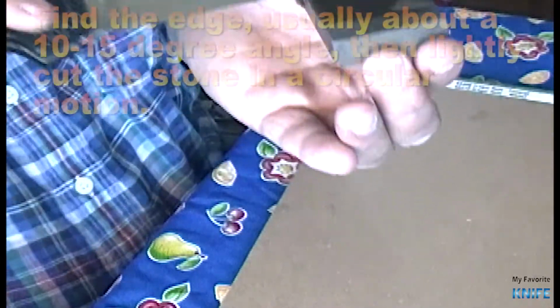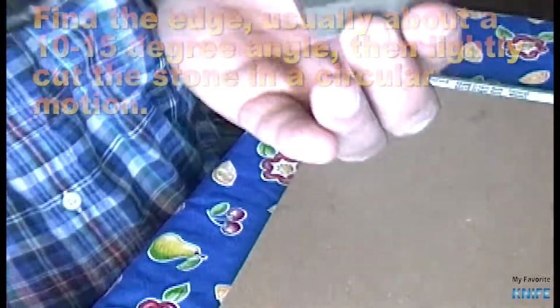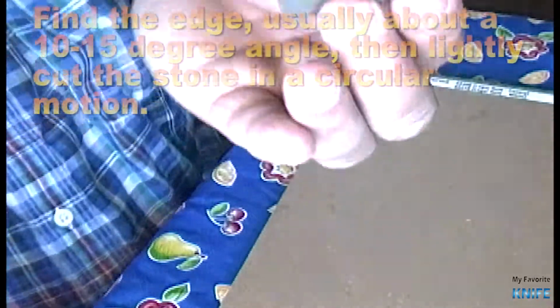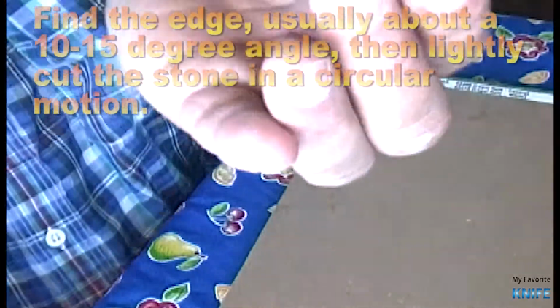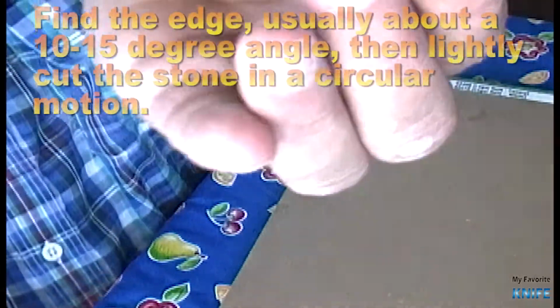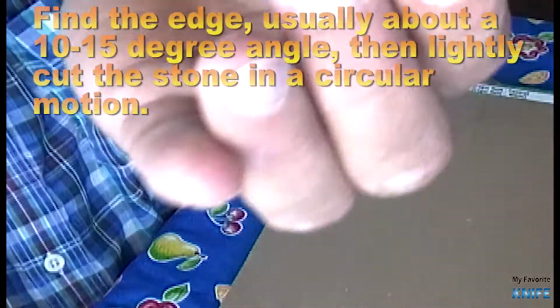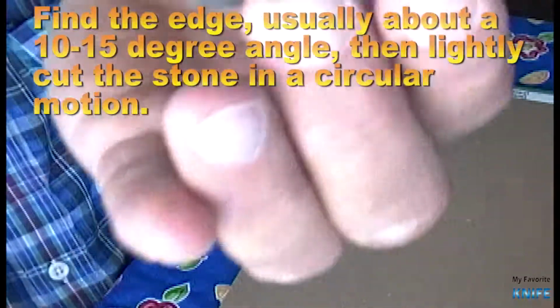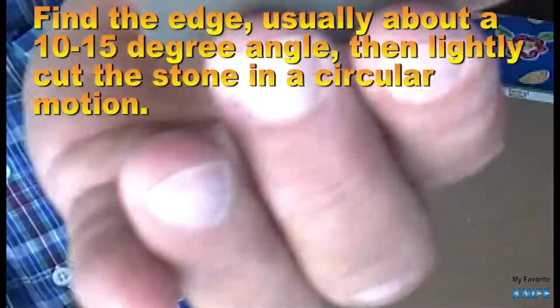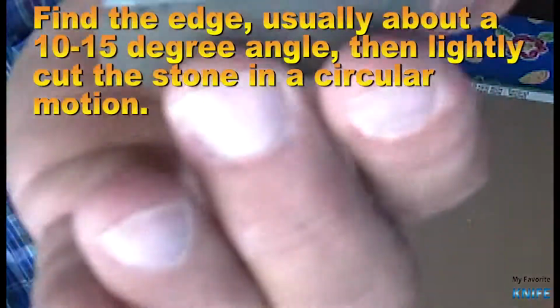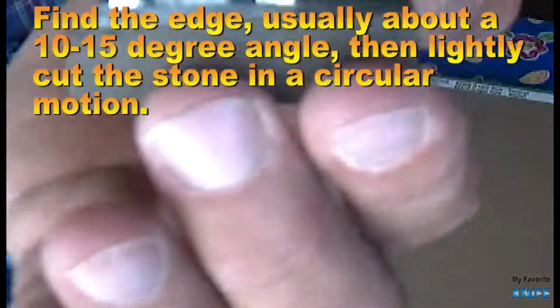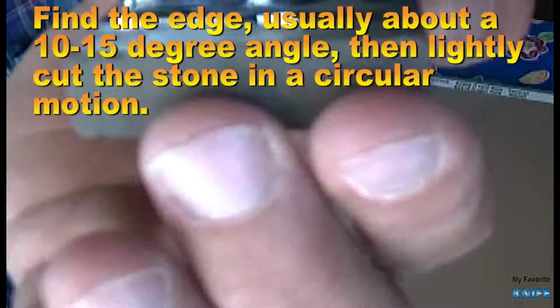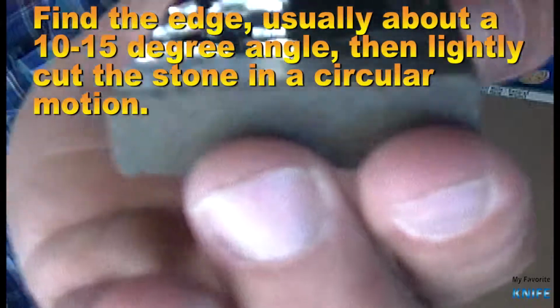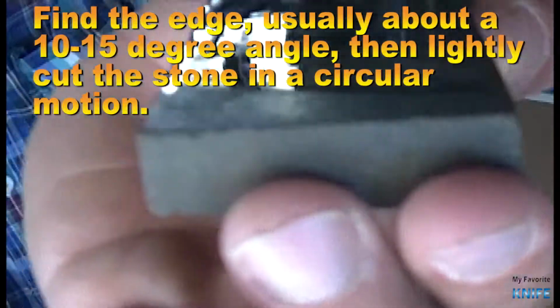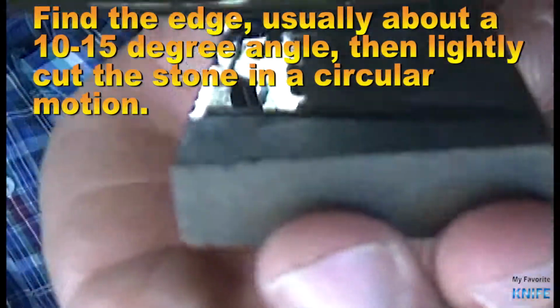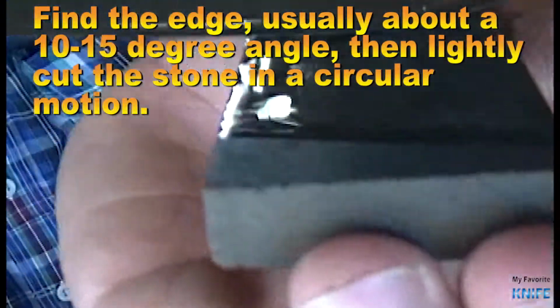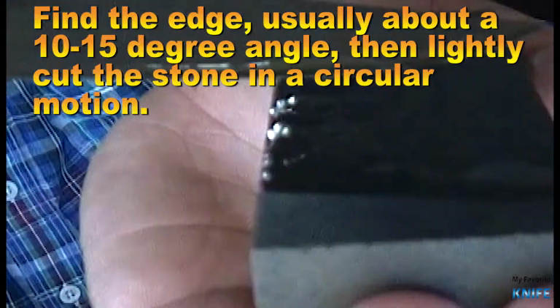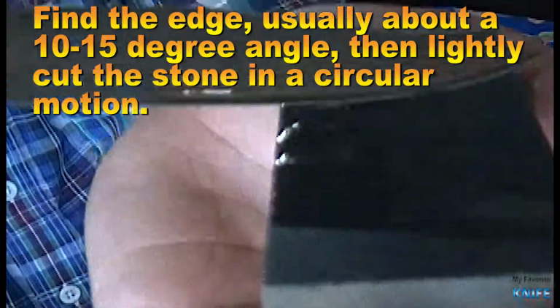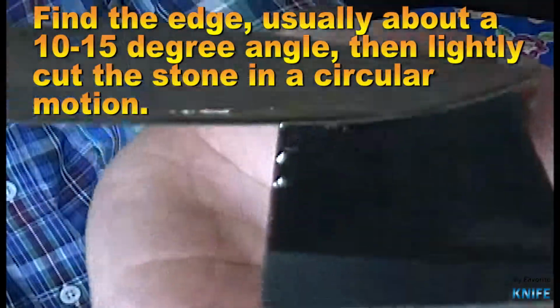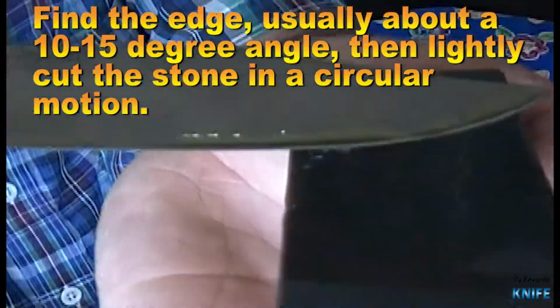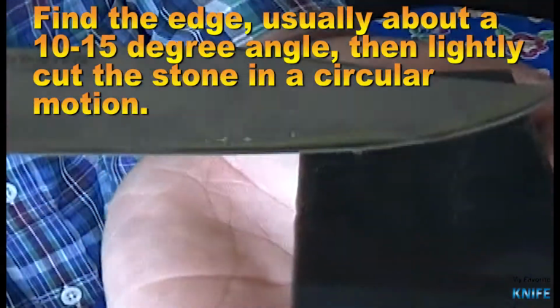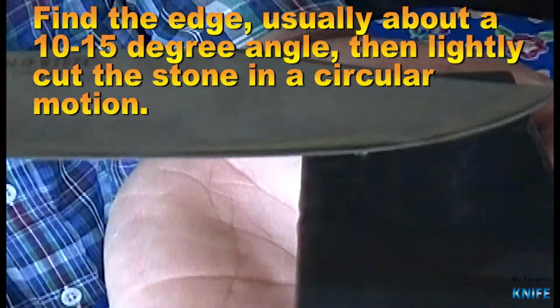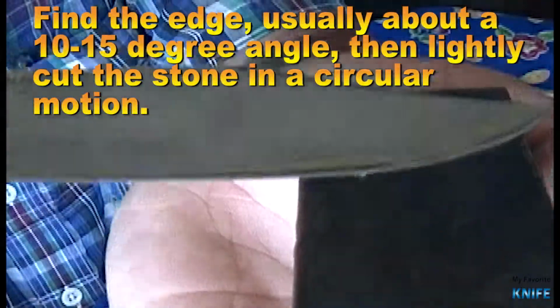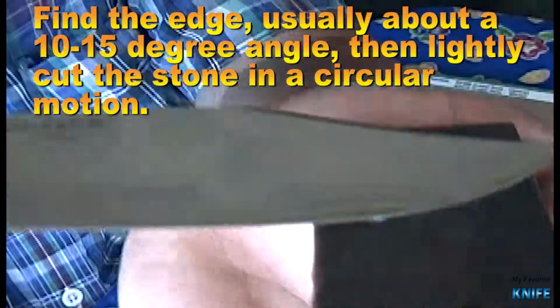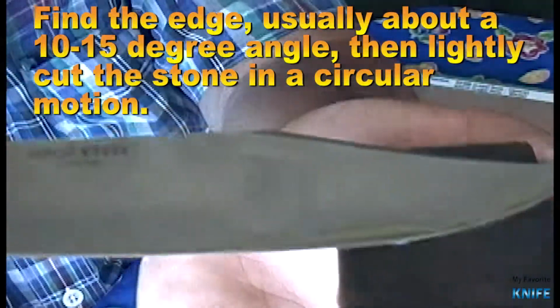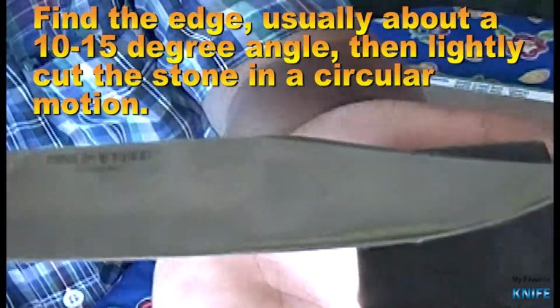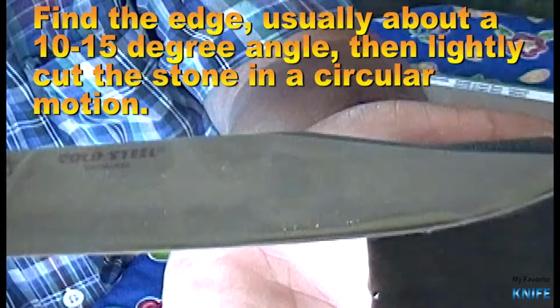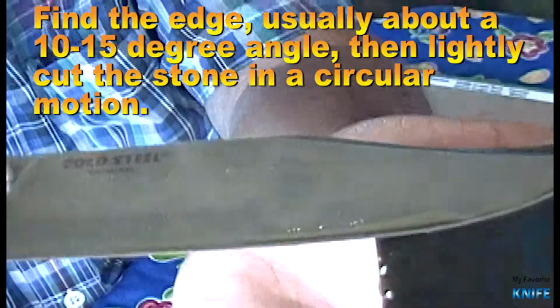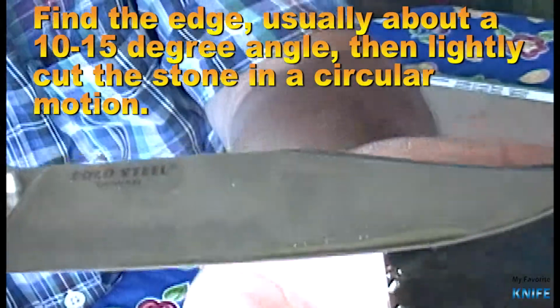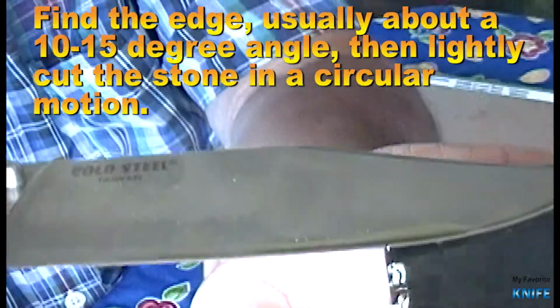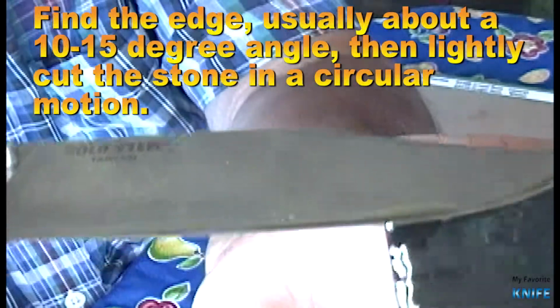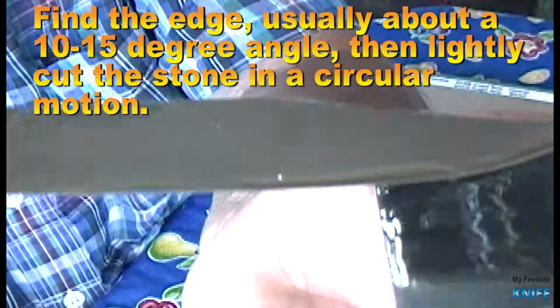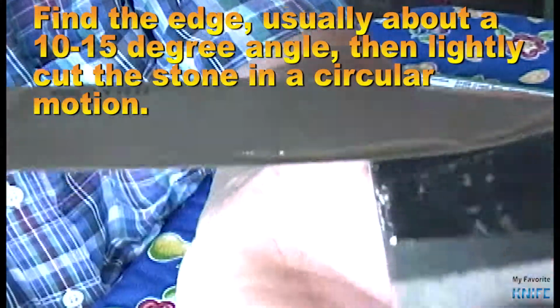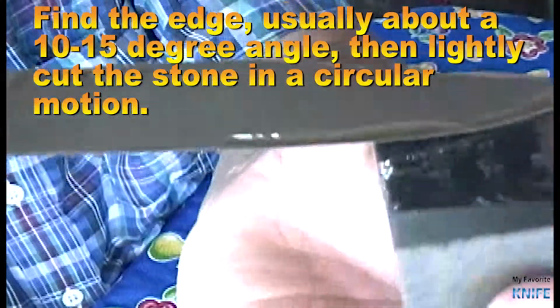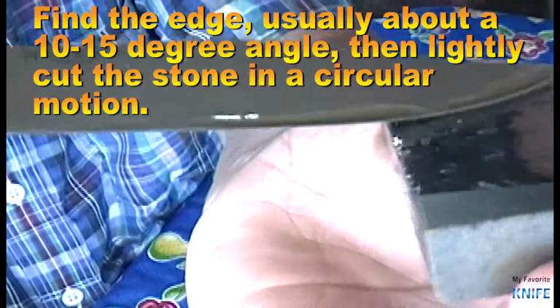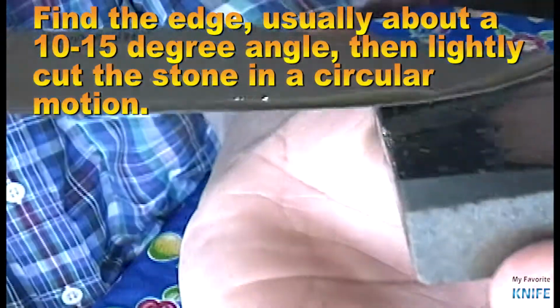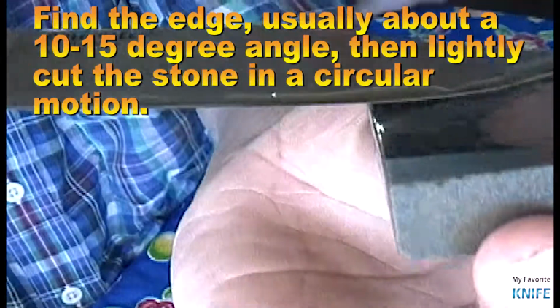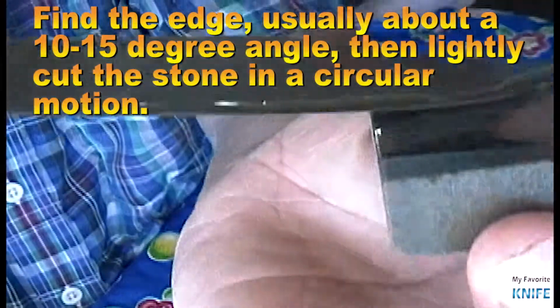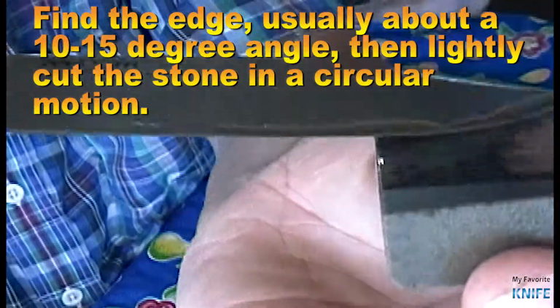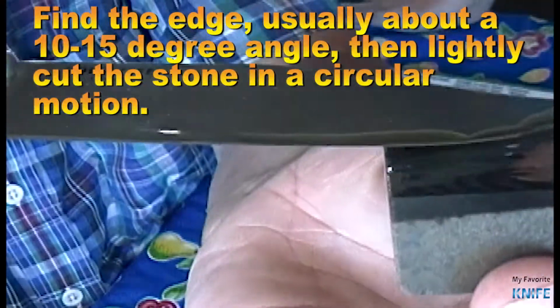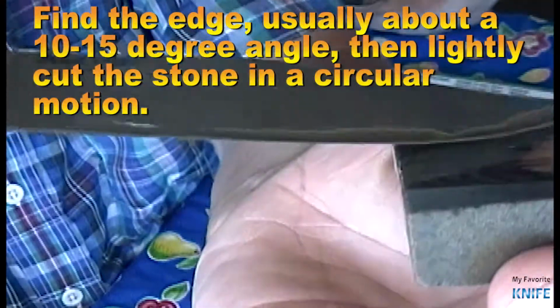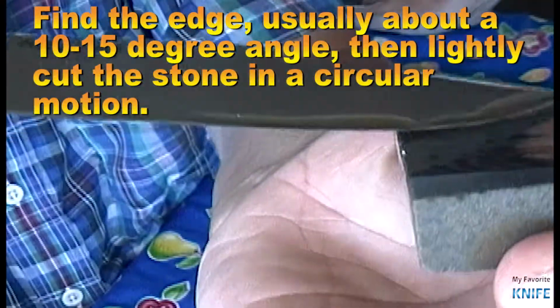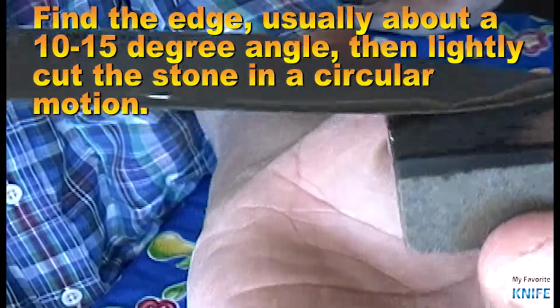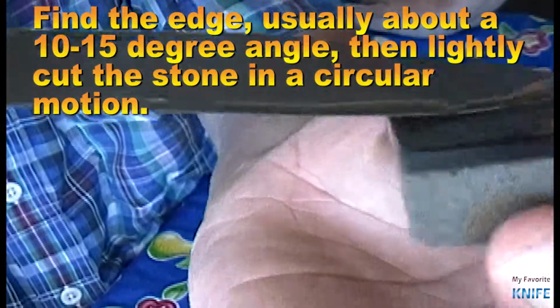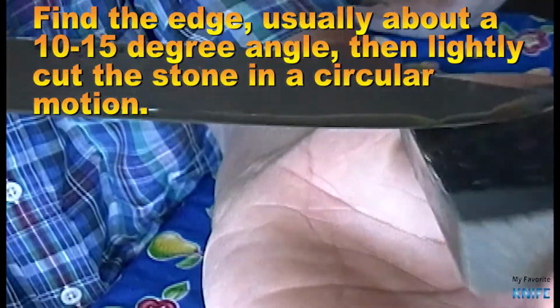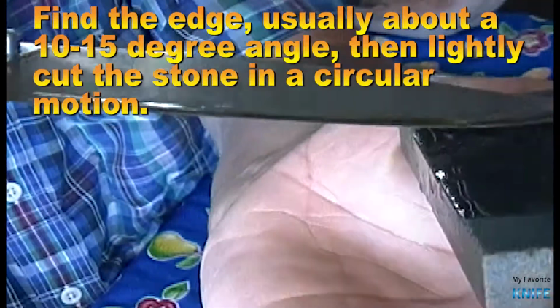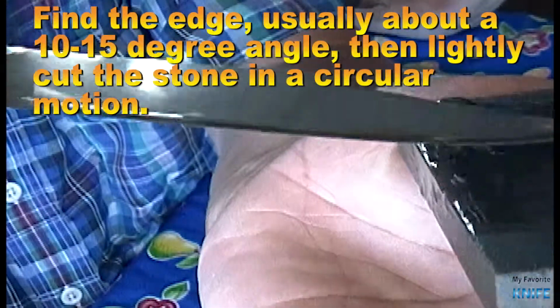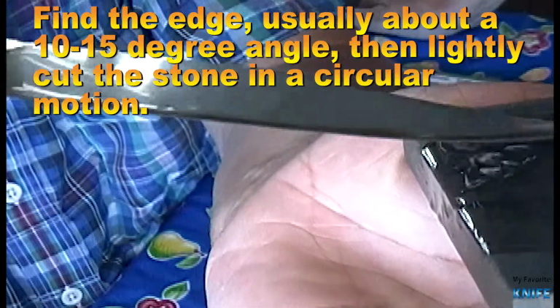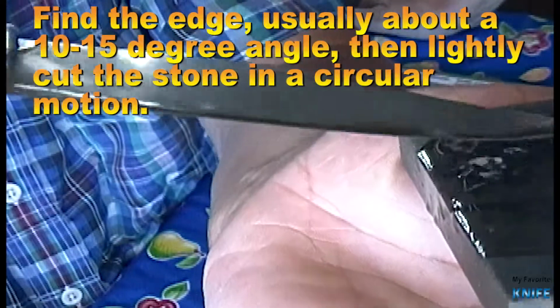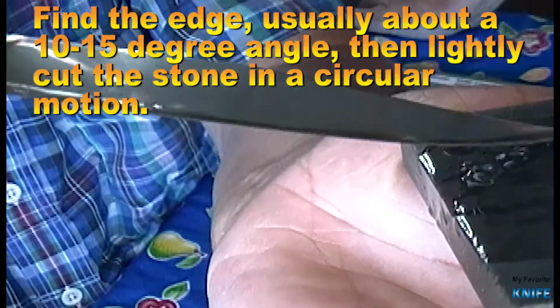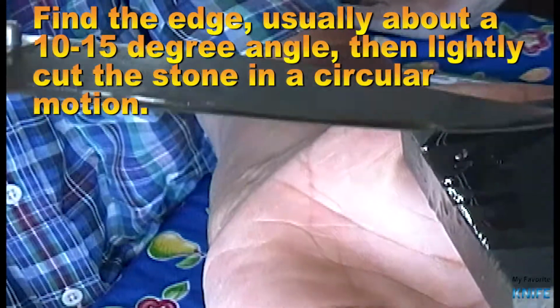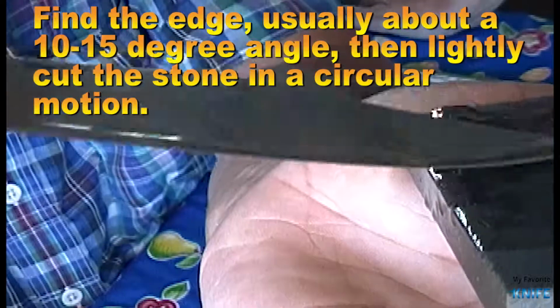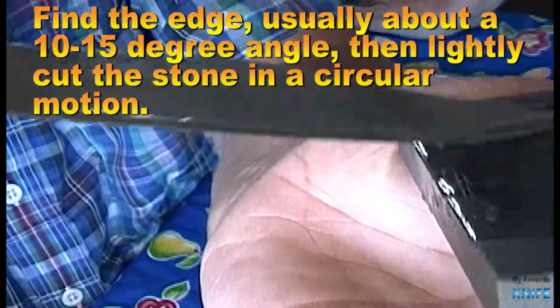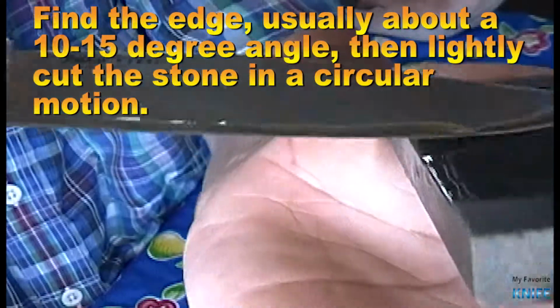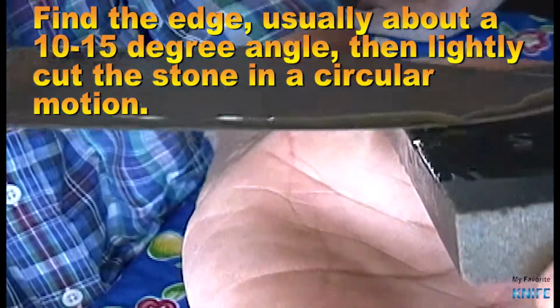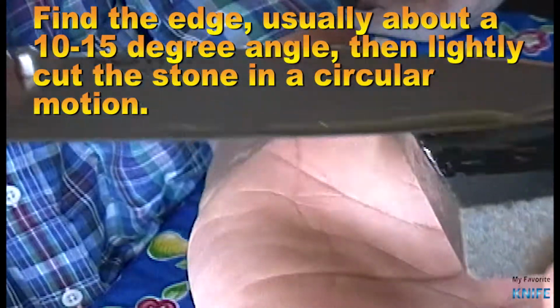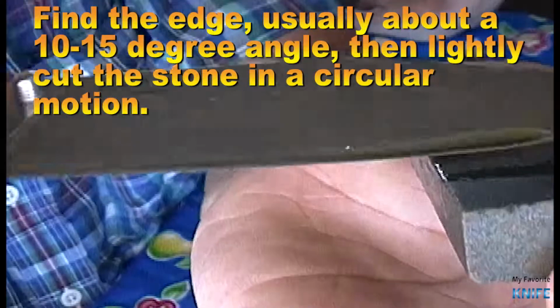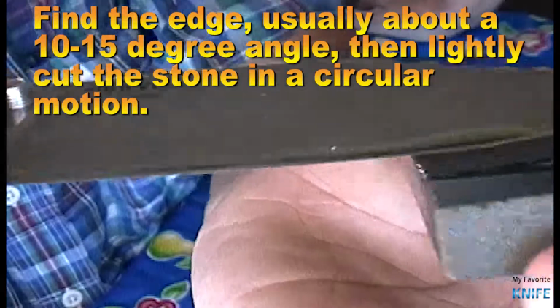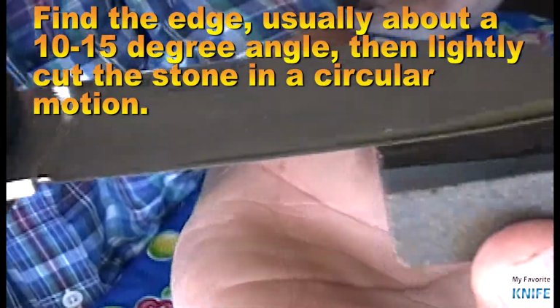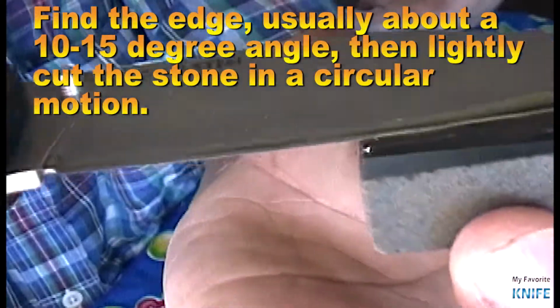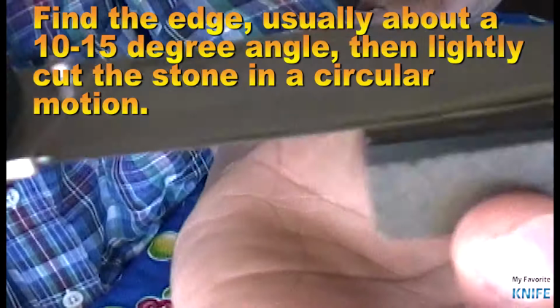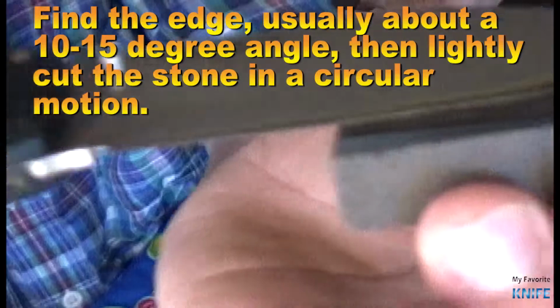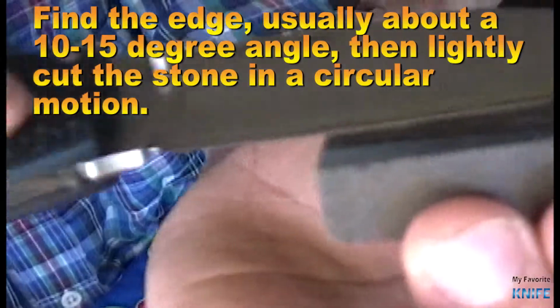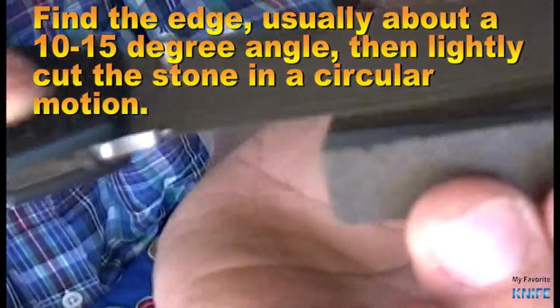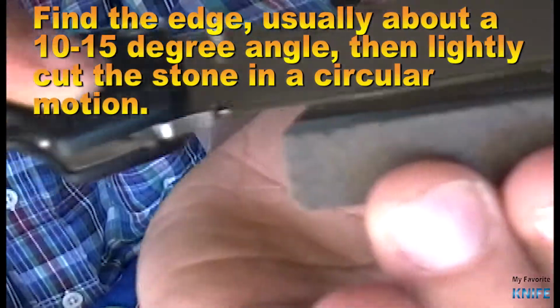Find the edge, usually about a 10 to 15 degree angle, then lightly cut the stone in a circular motion.